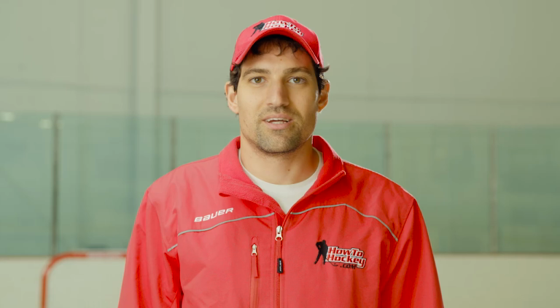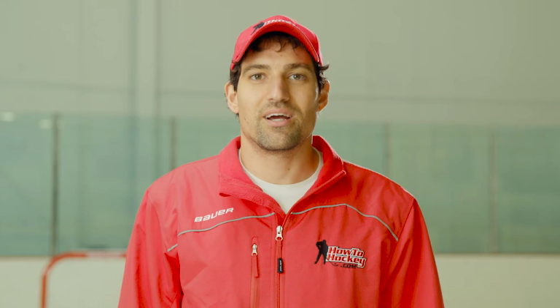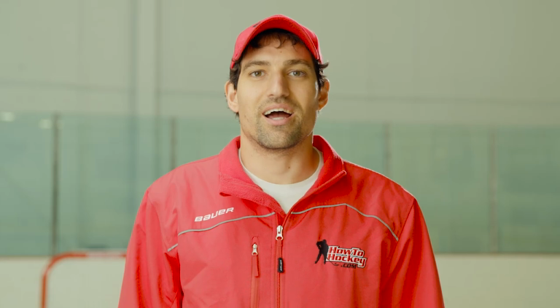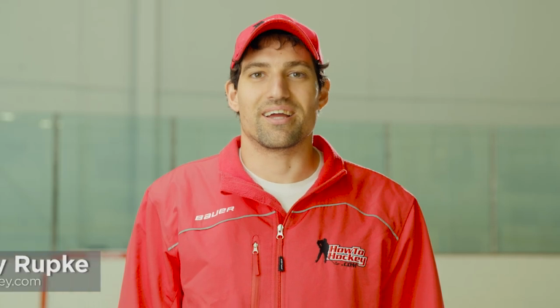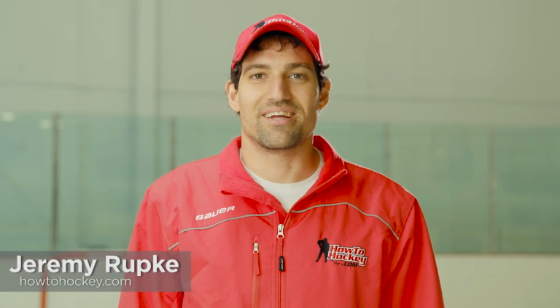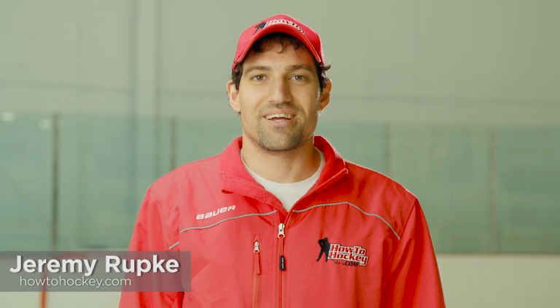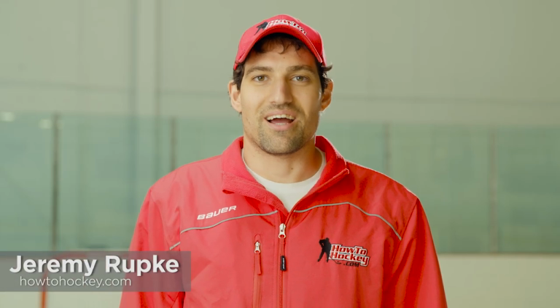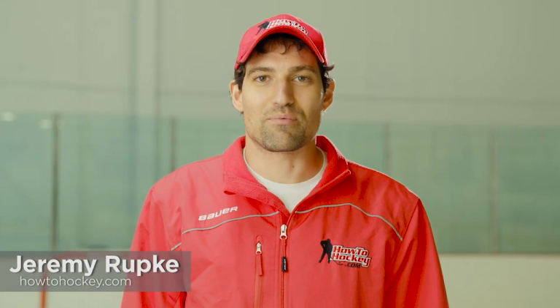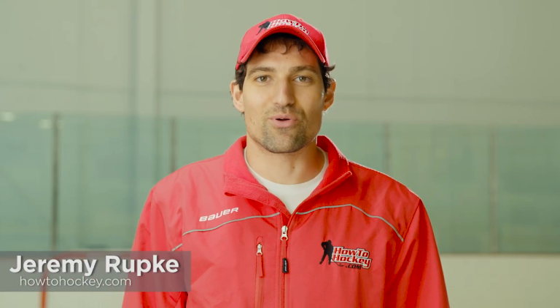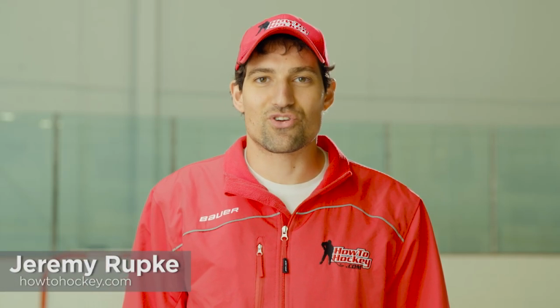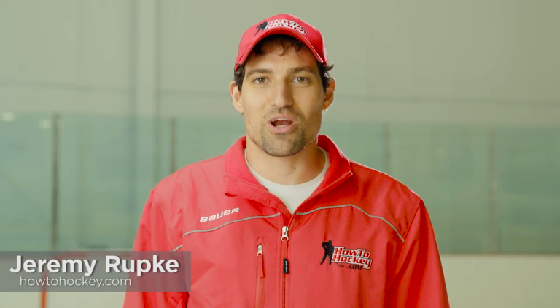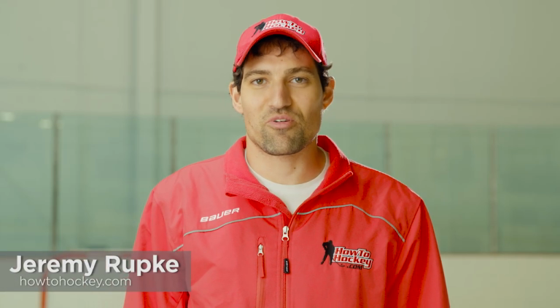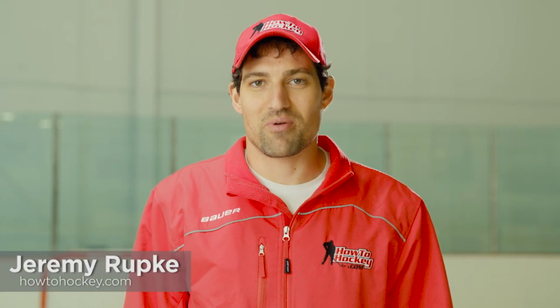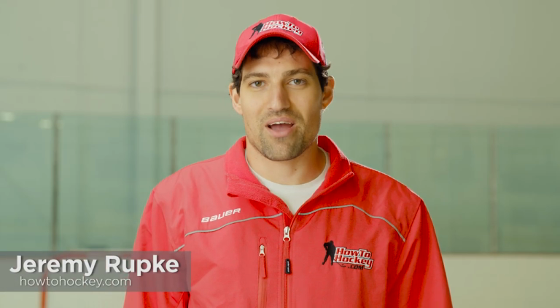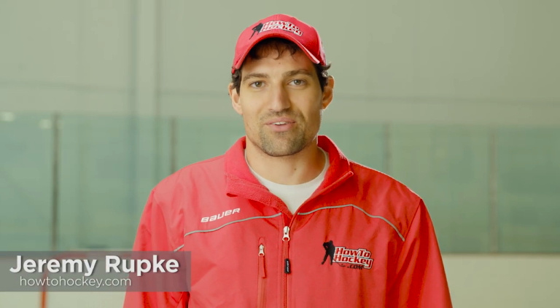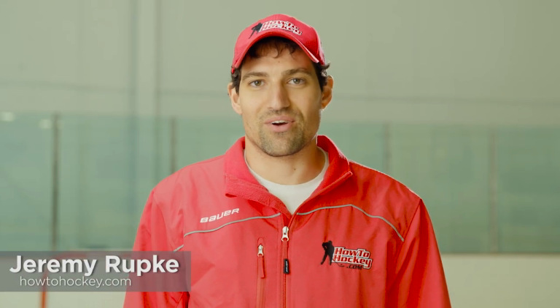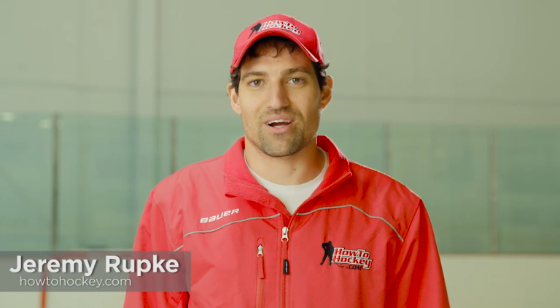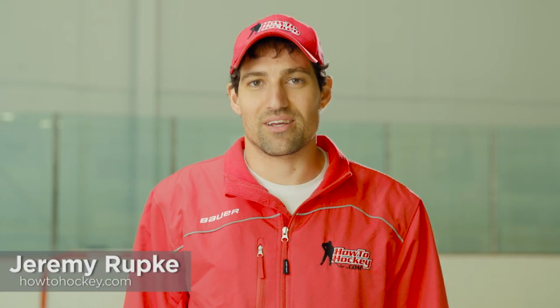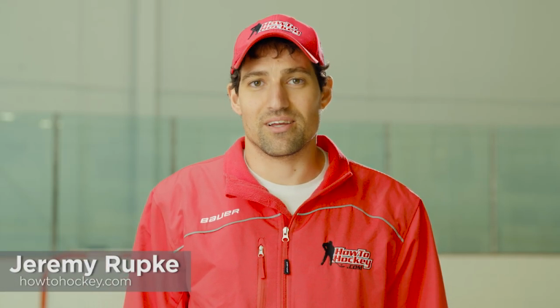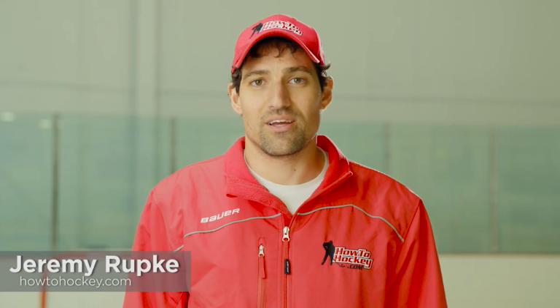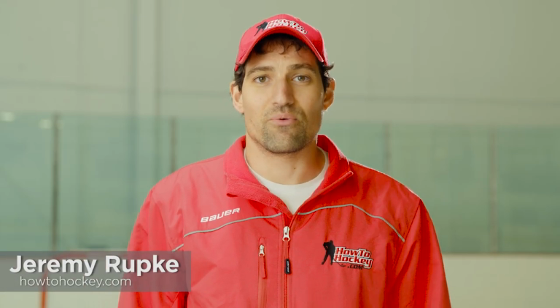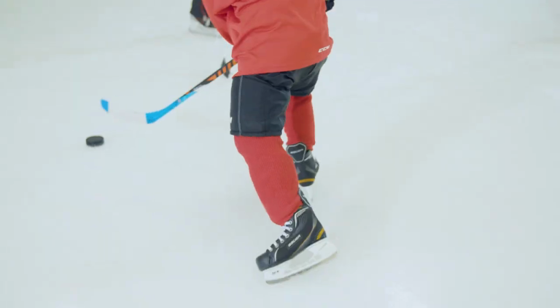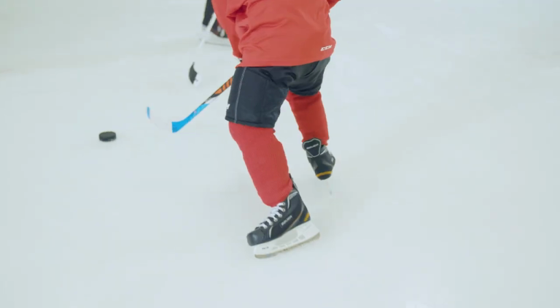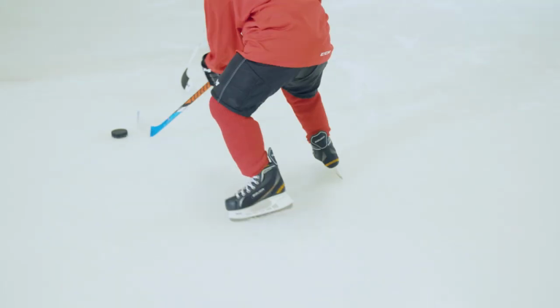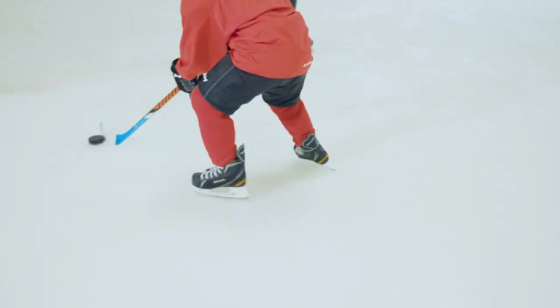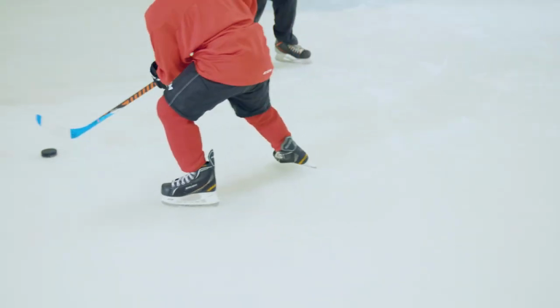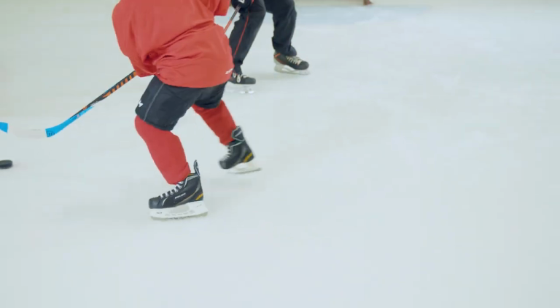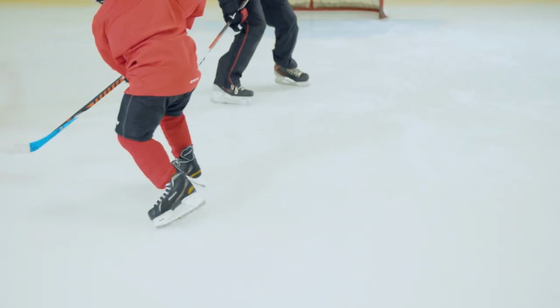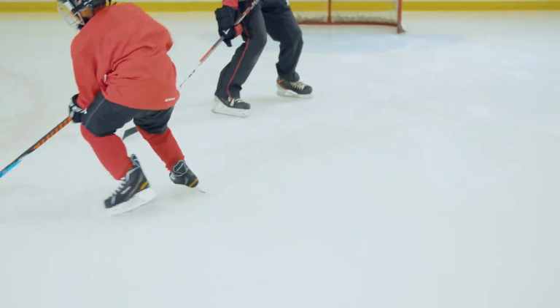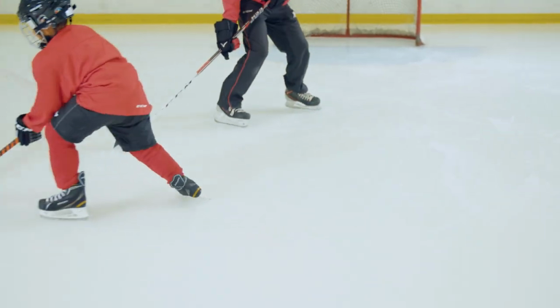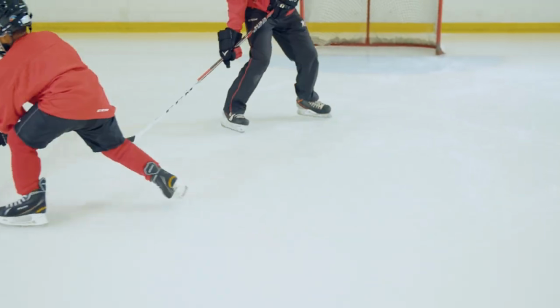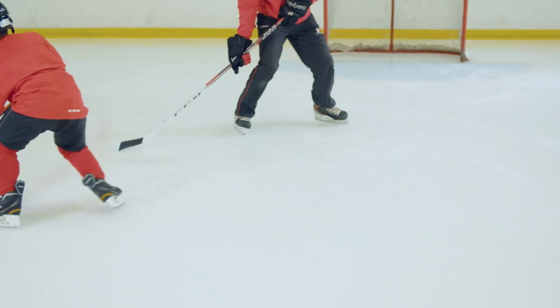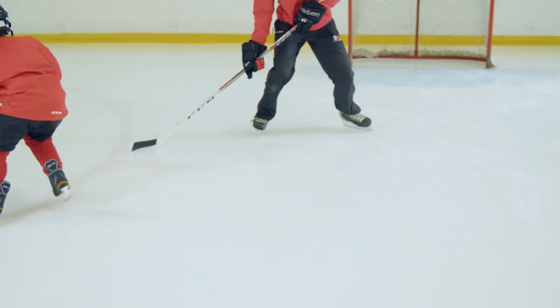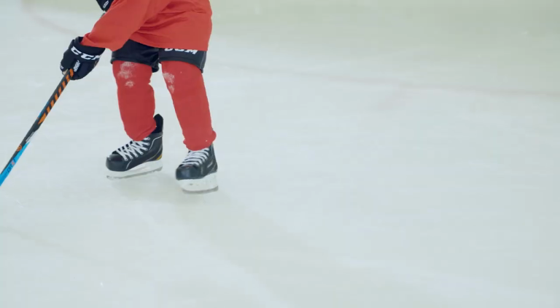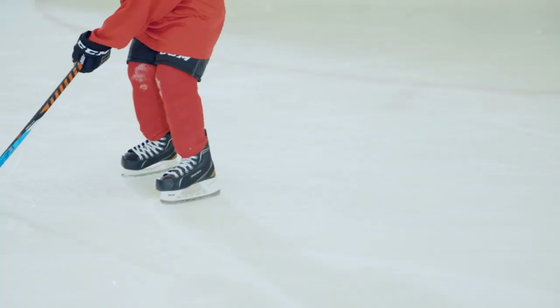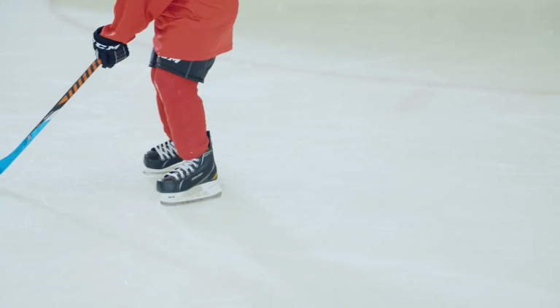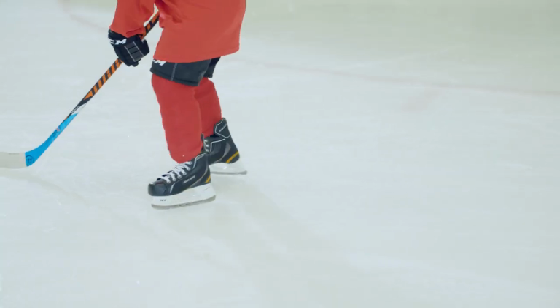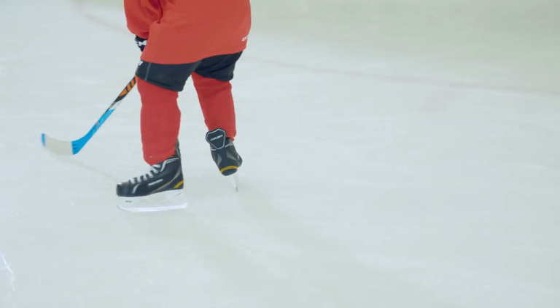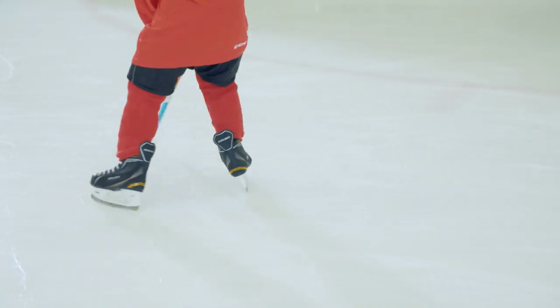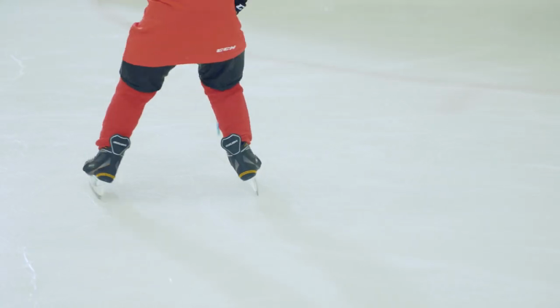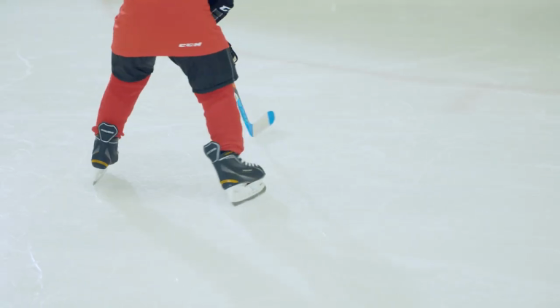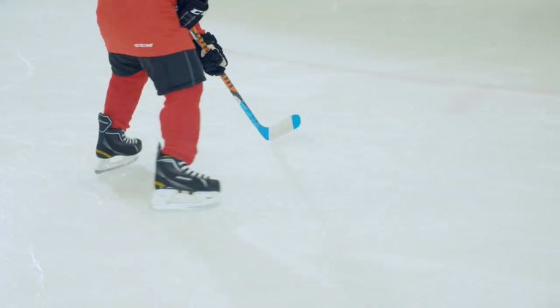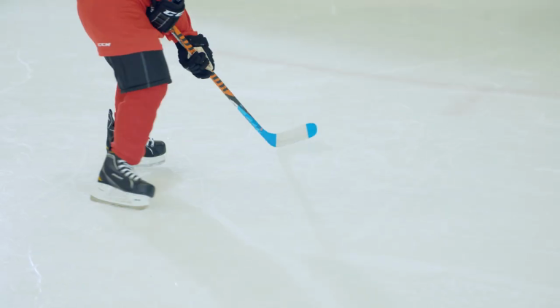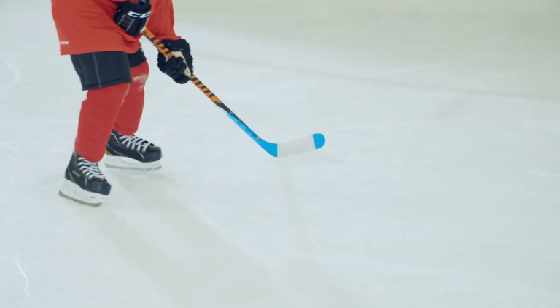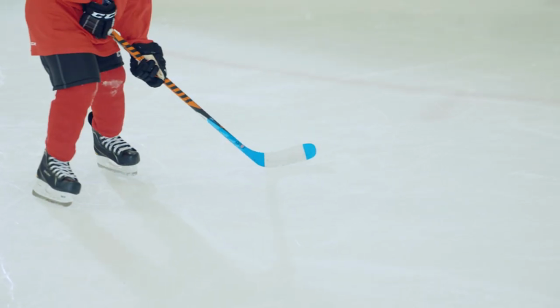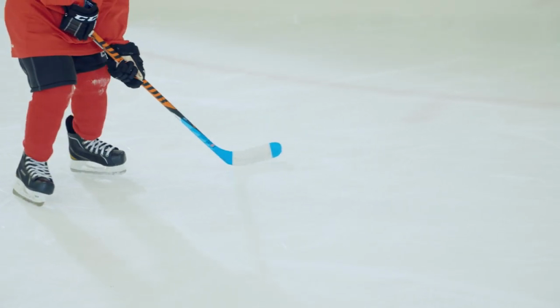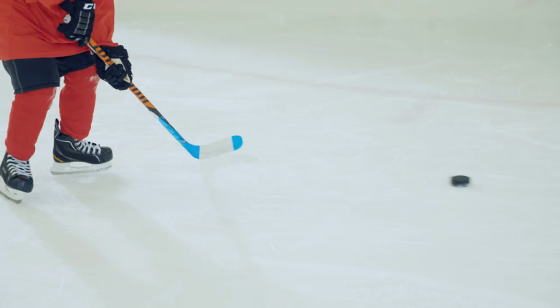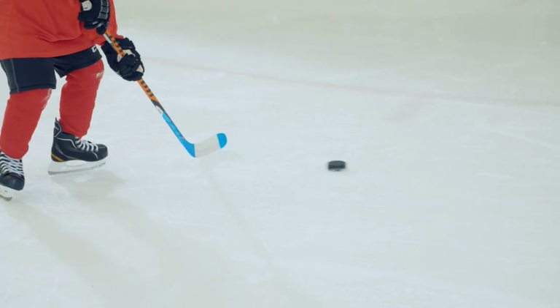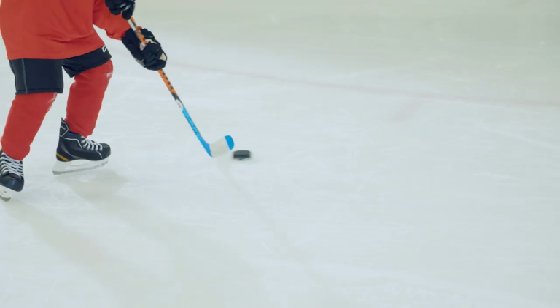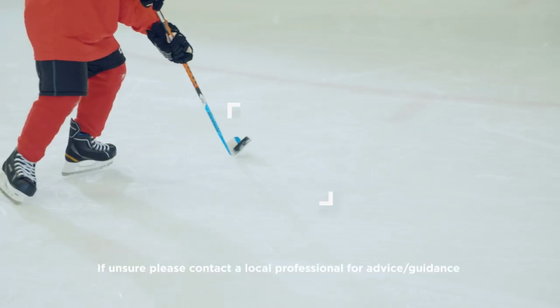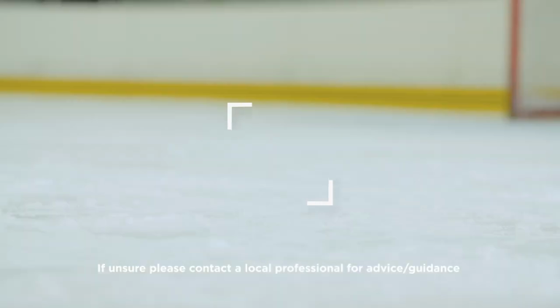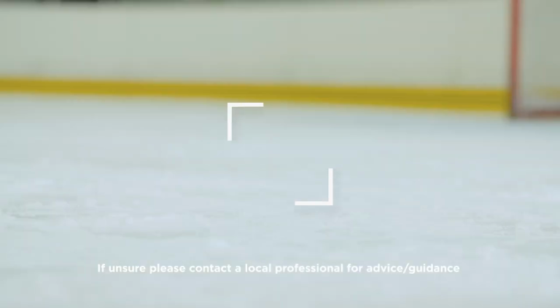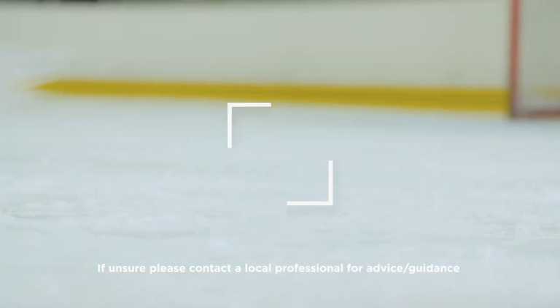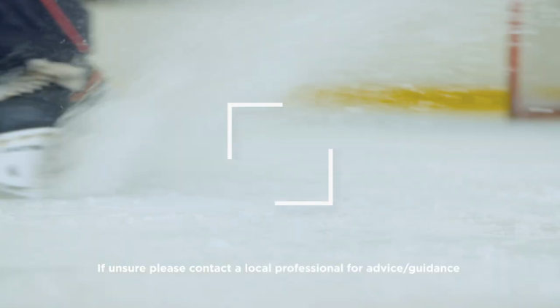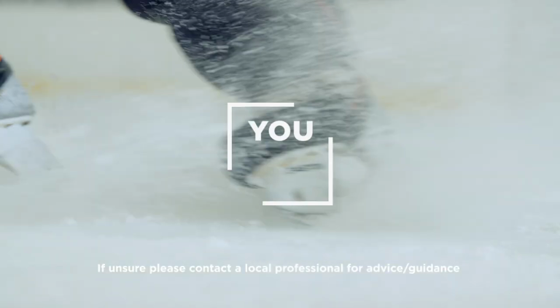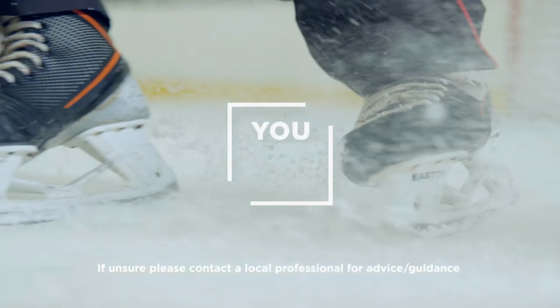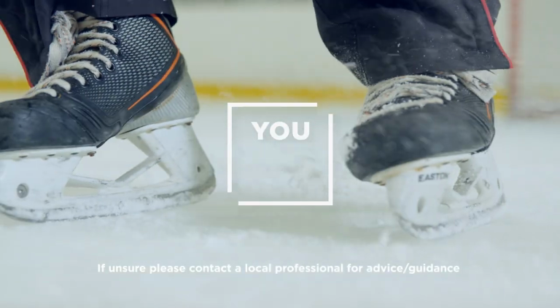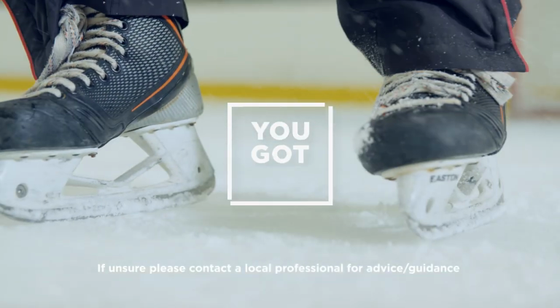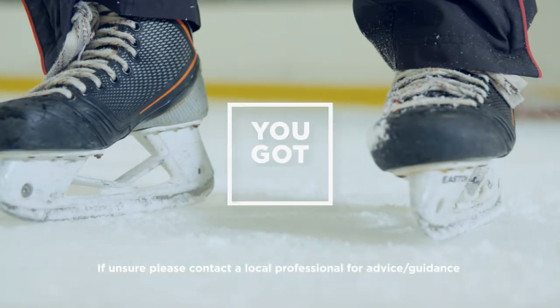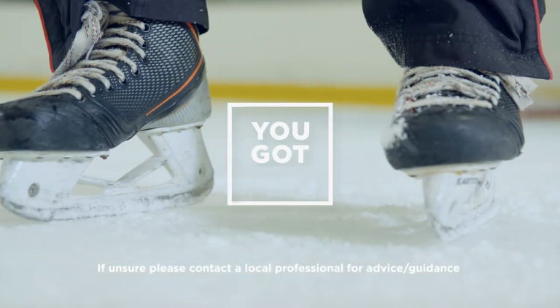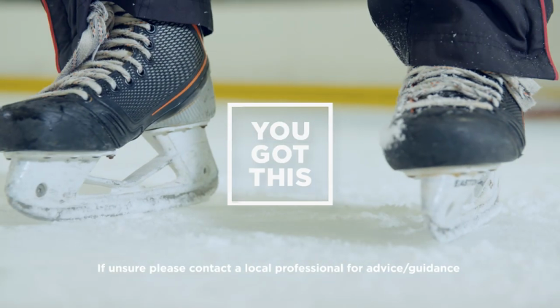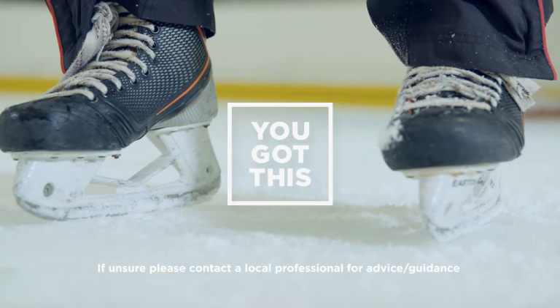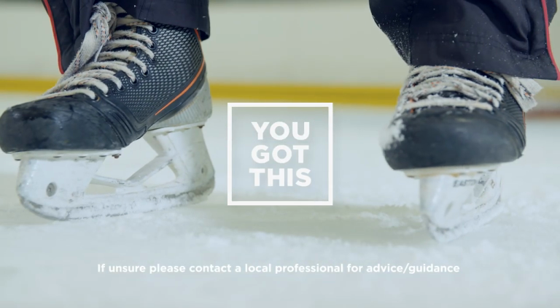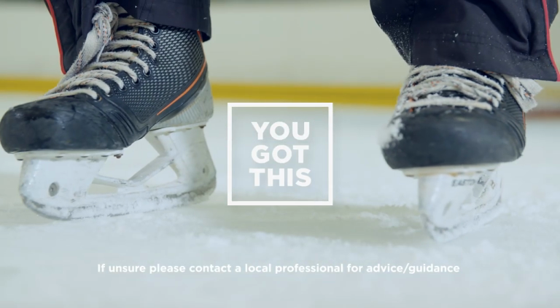Hi, I'm Coach Jeremy from How To Hockey. When you're on the ice, you want to concentrate on the game, not on how your skates fit. Don't worry, you got this.